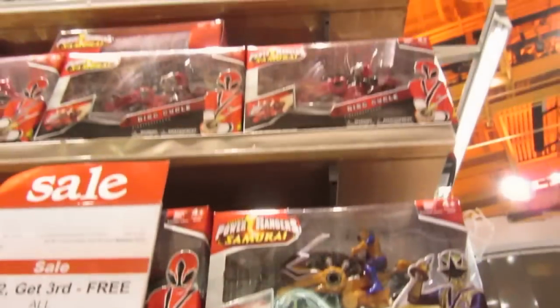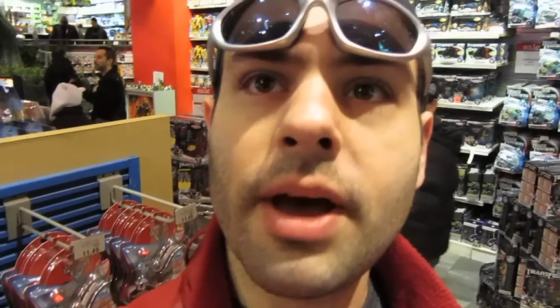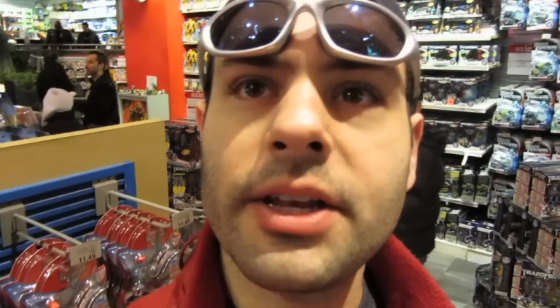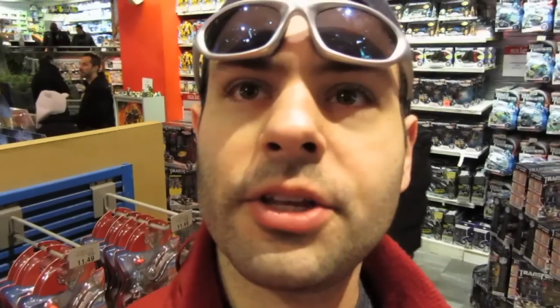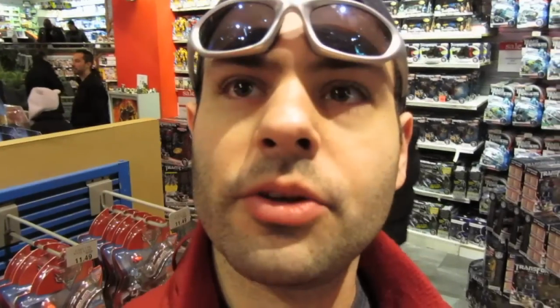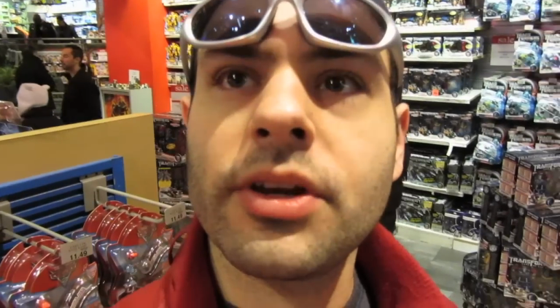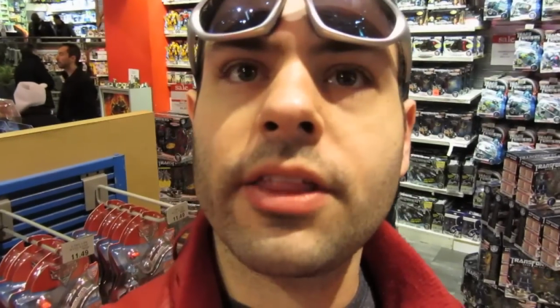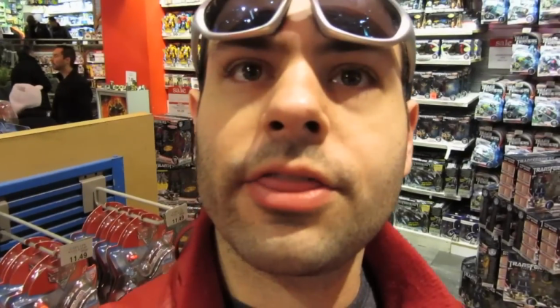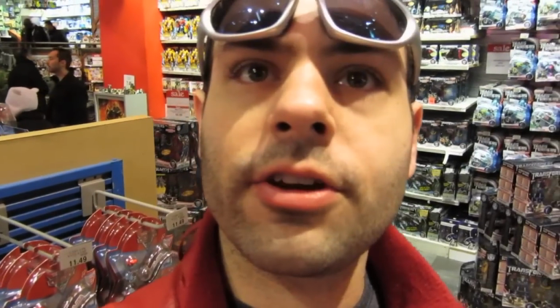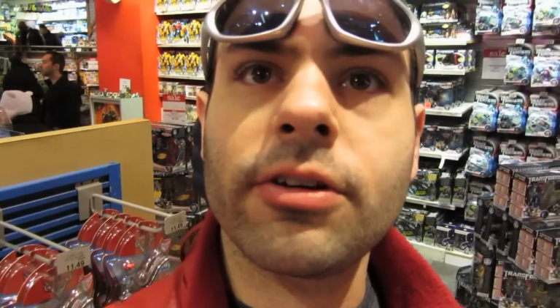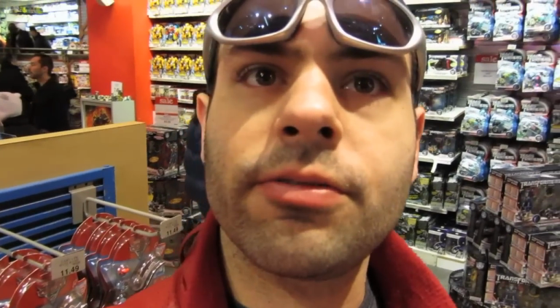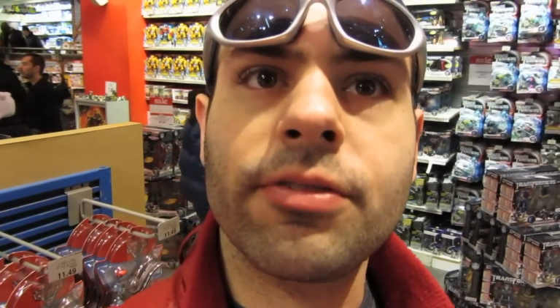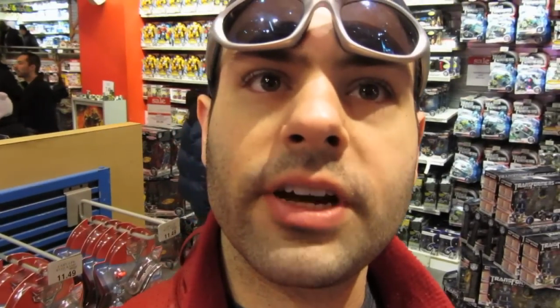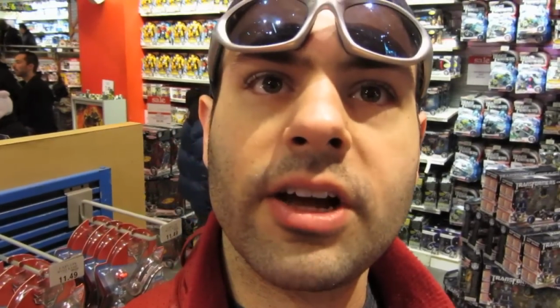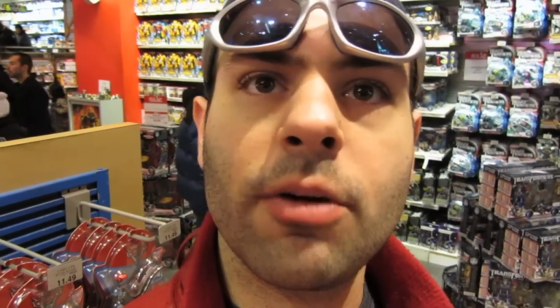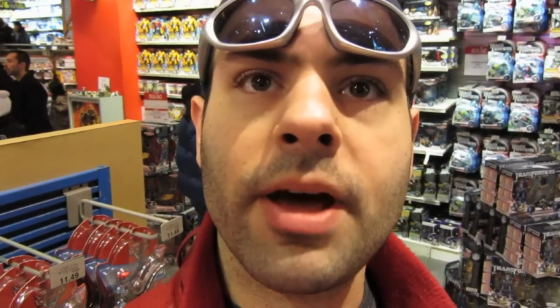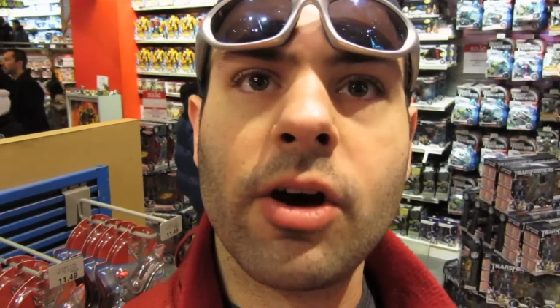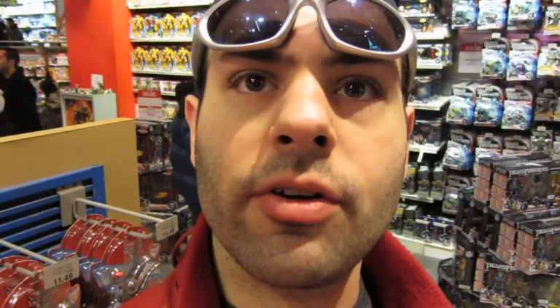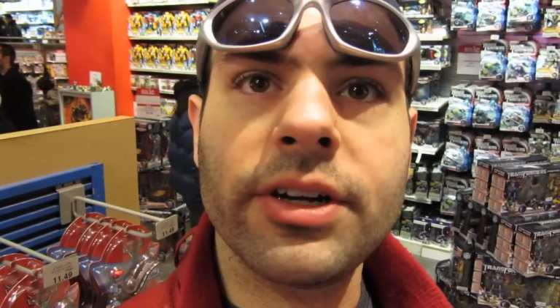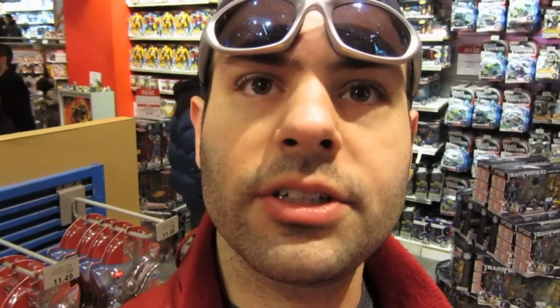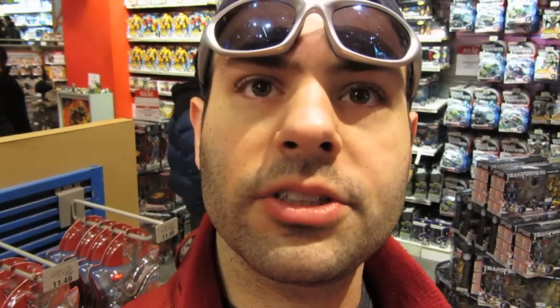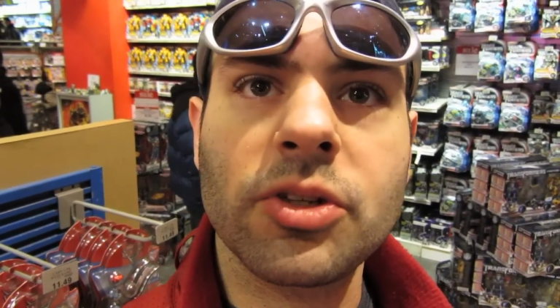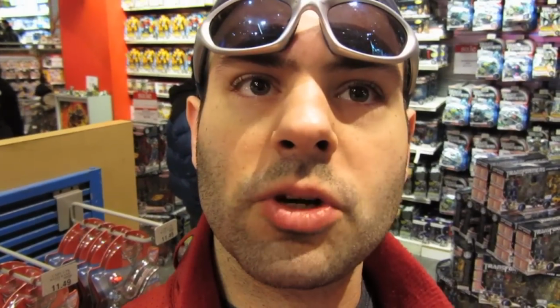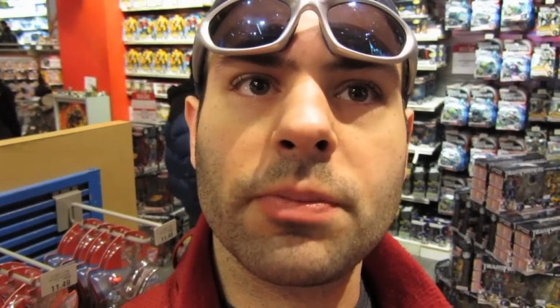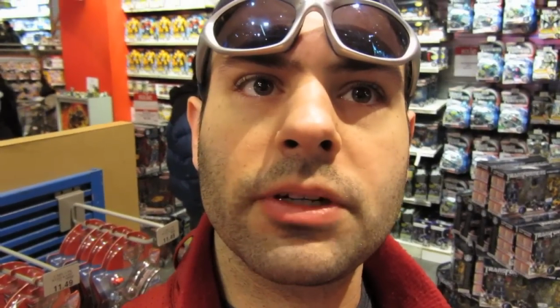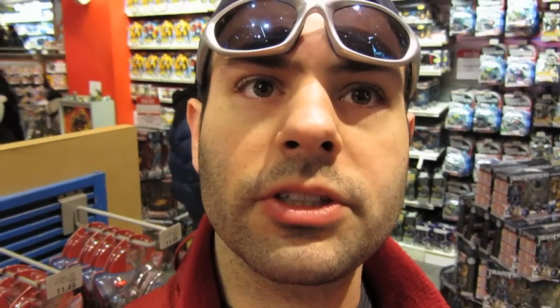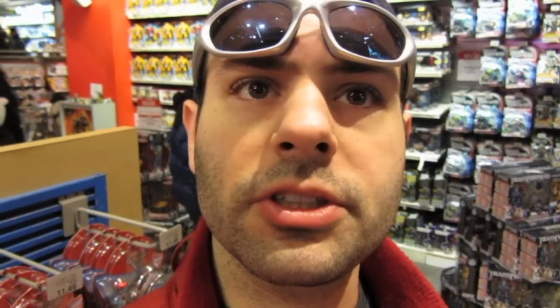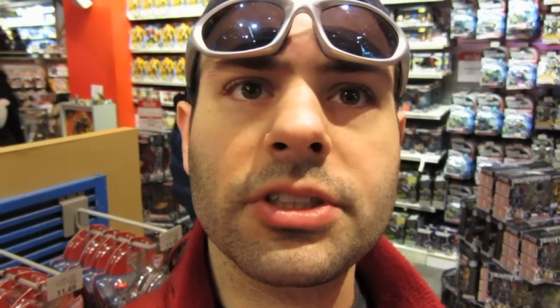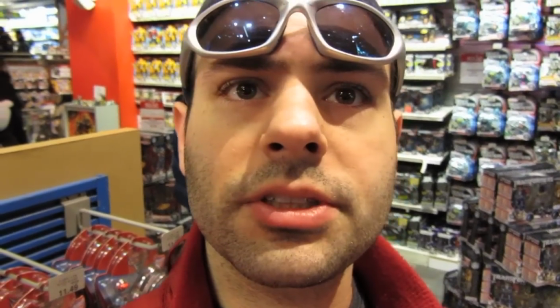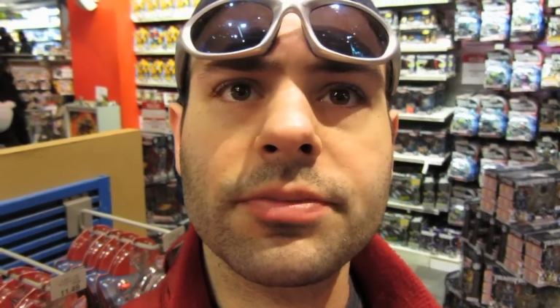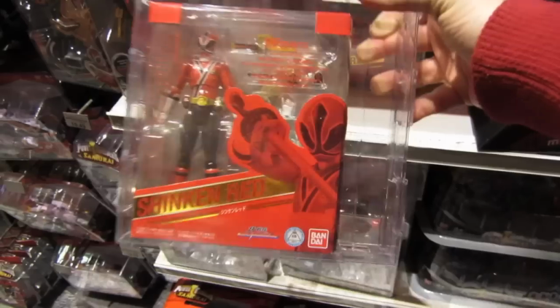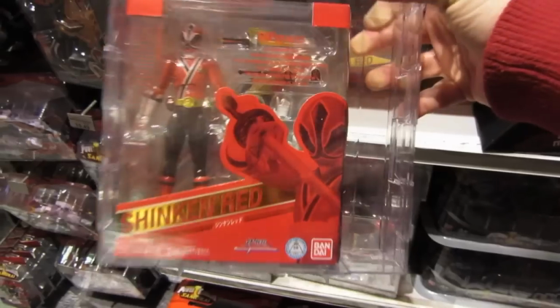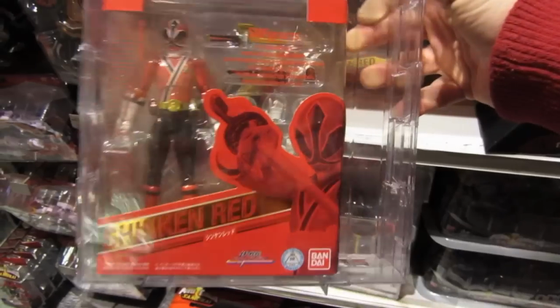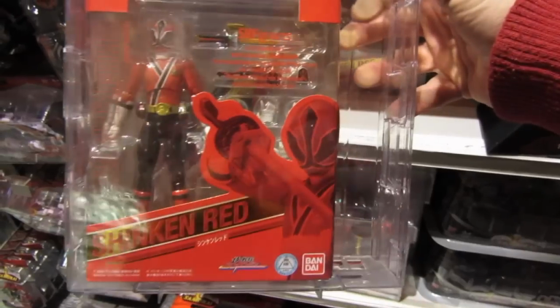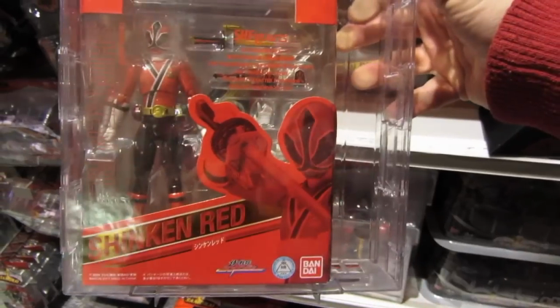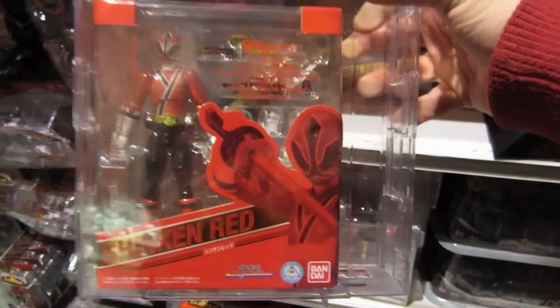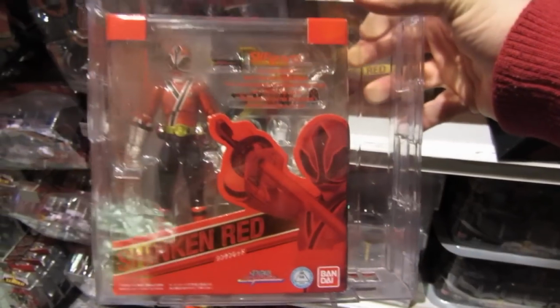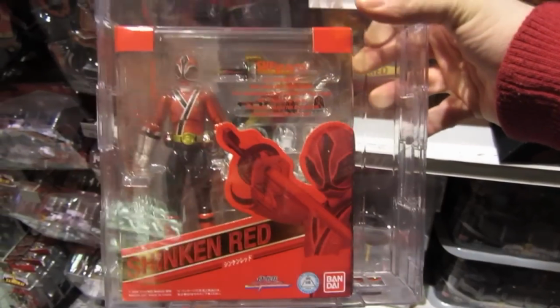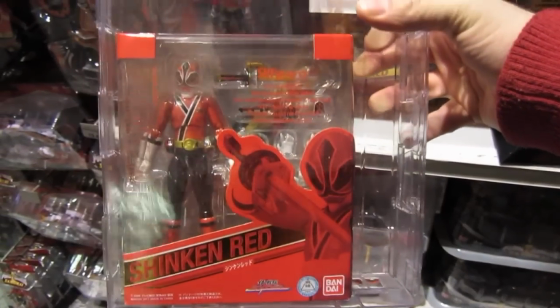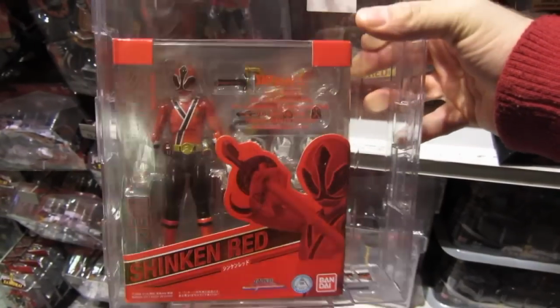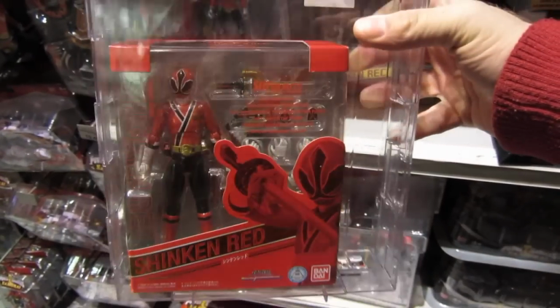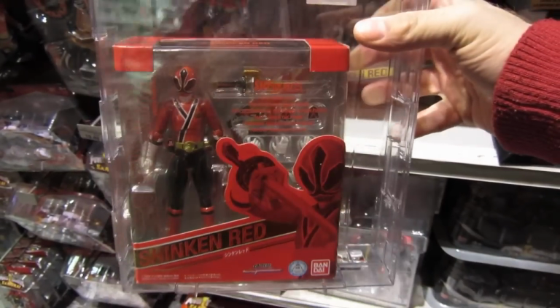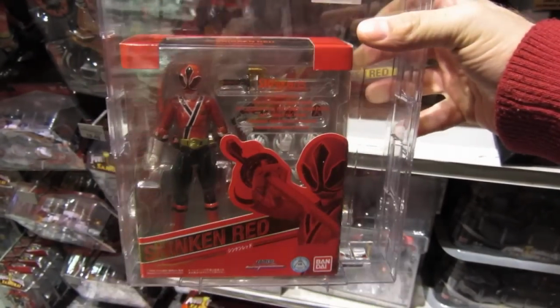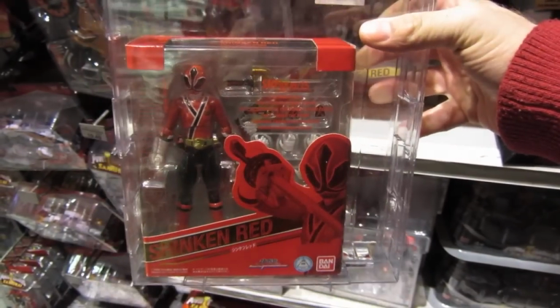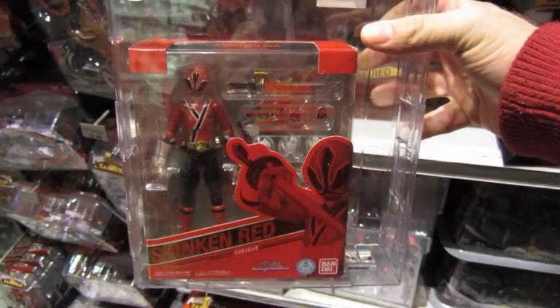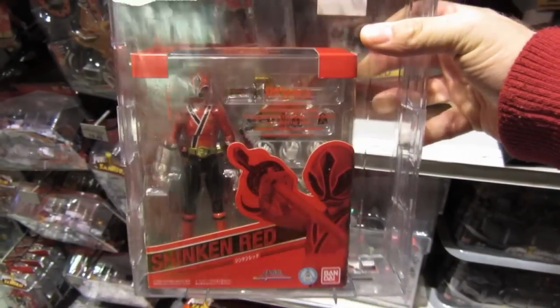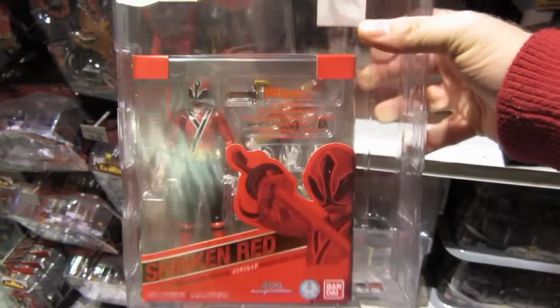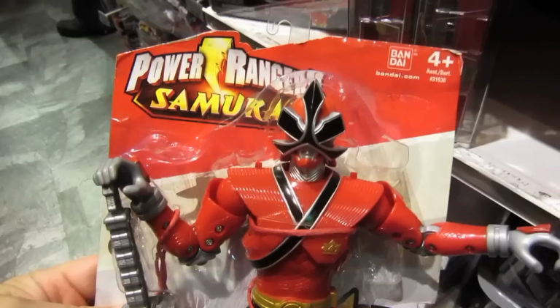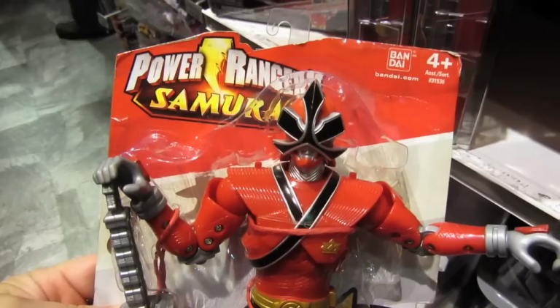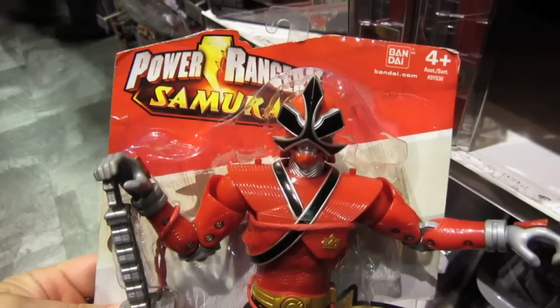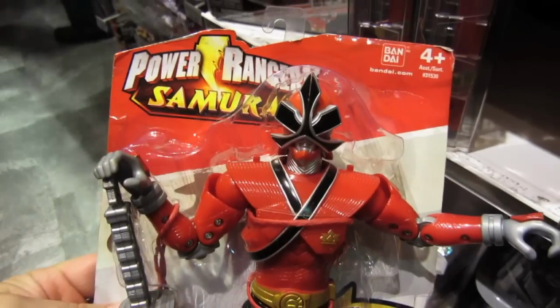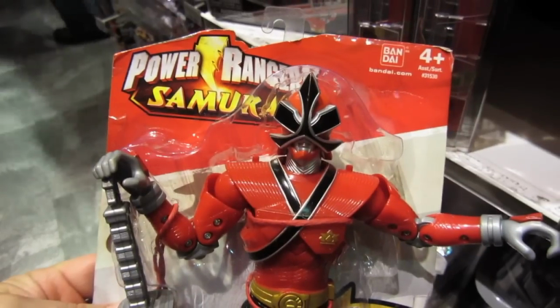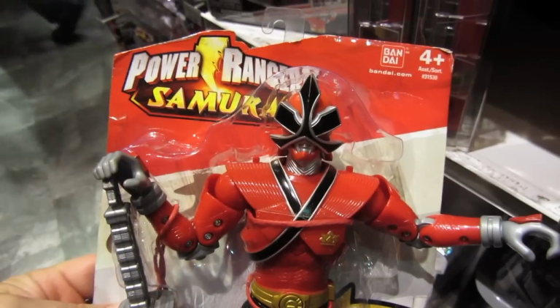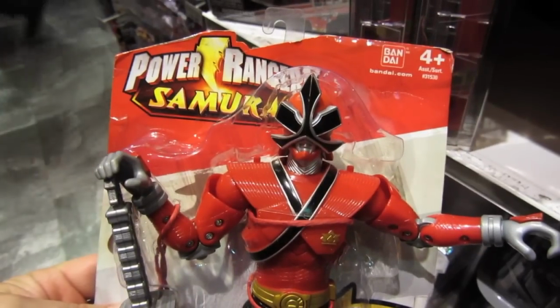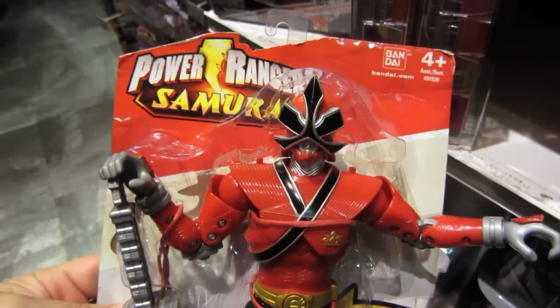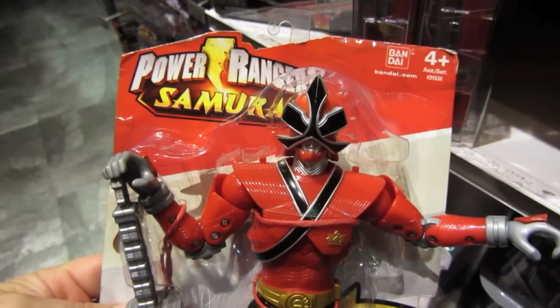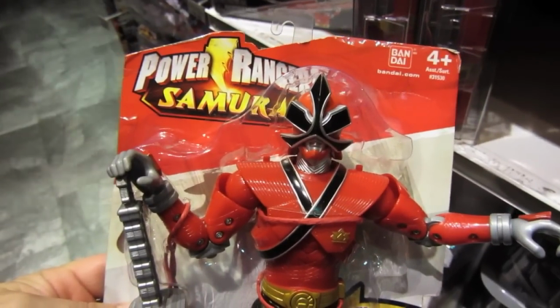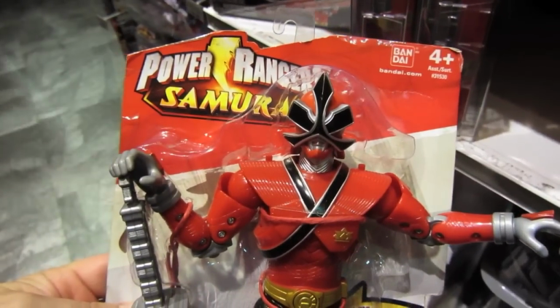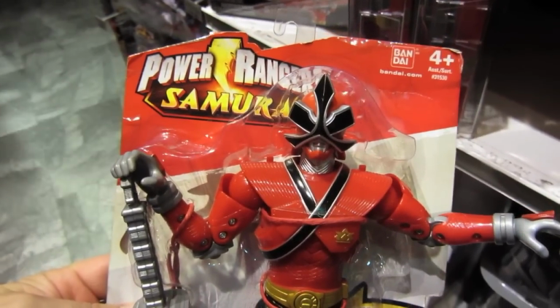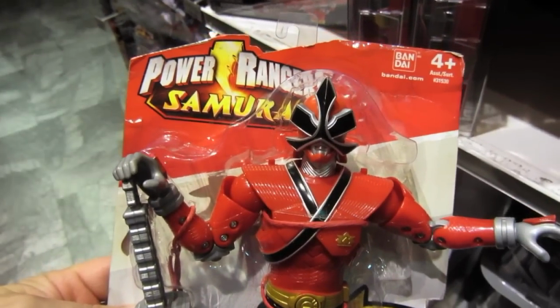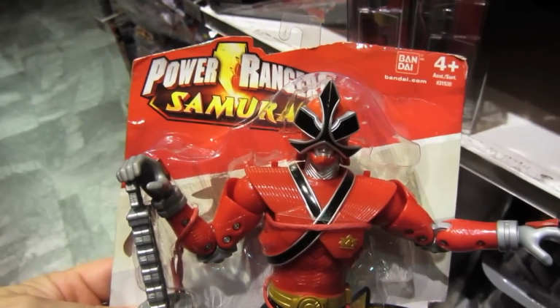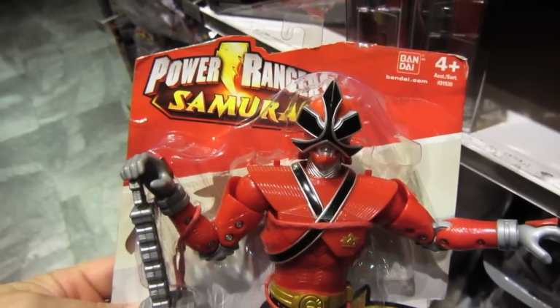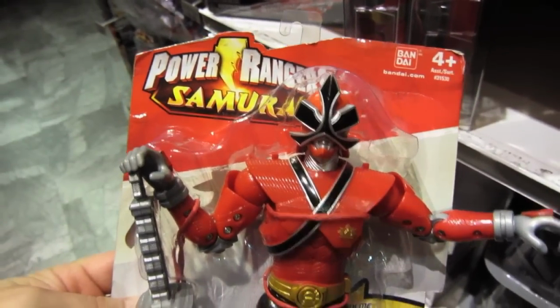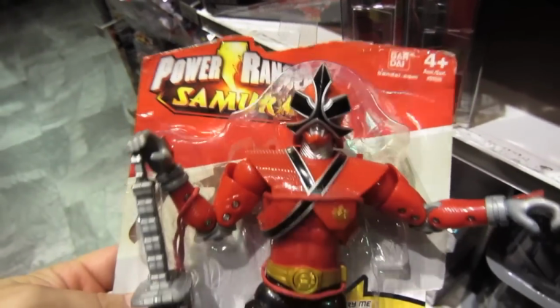Buy two get third free on all Power Rangers Zord Builders. And they've got these, and they've got this — I haven't seen this in a while.